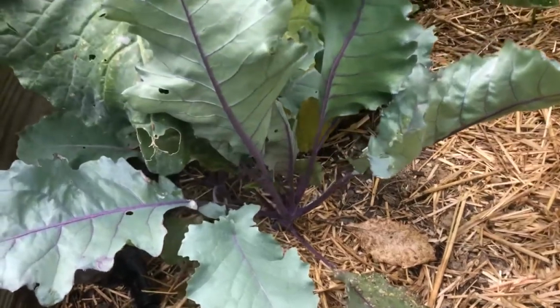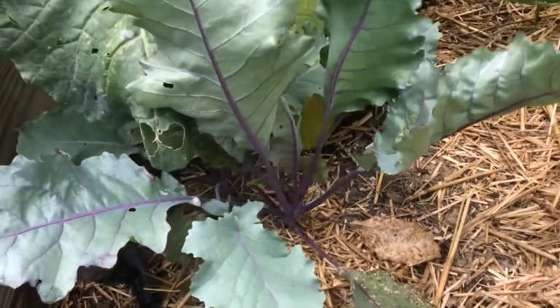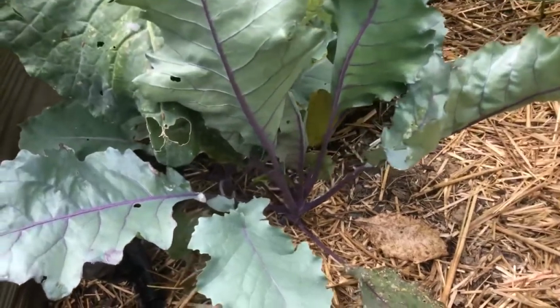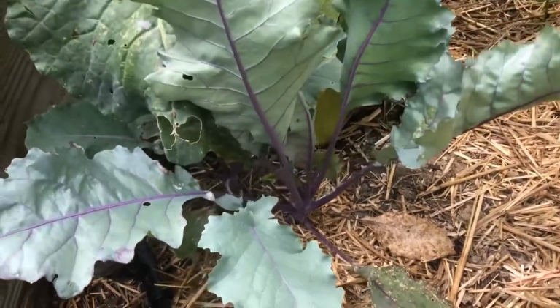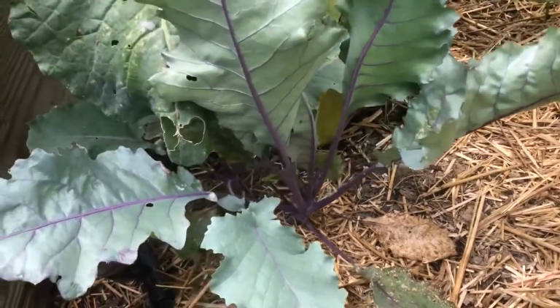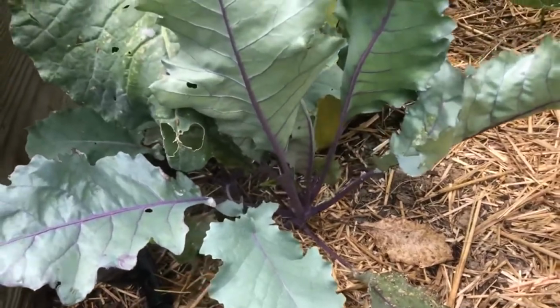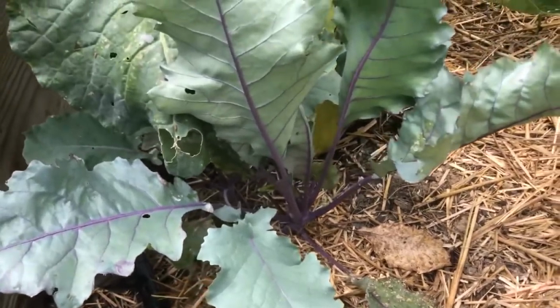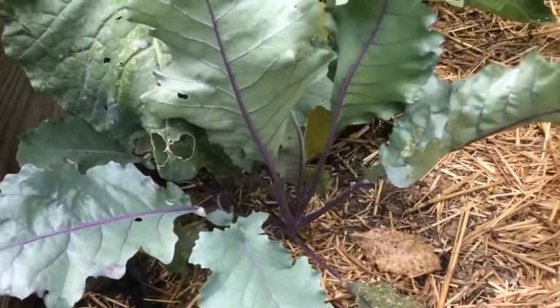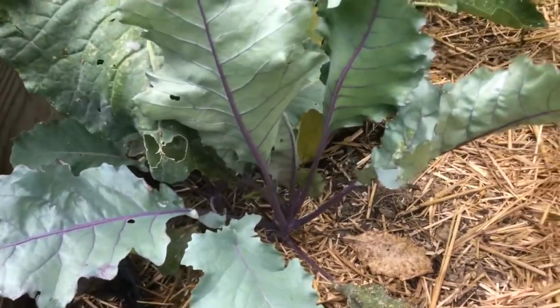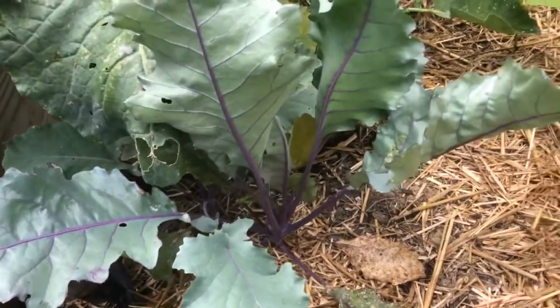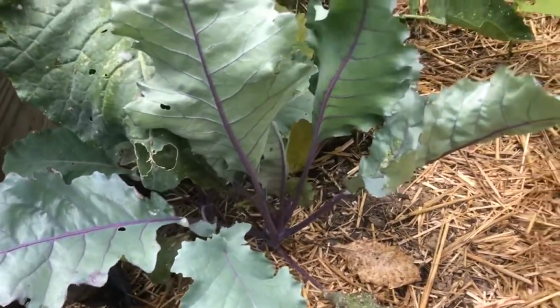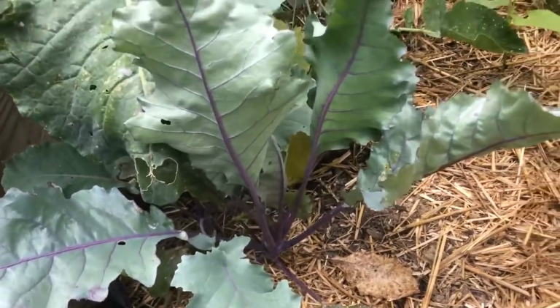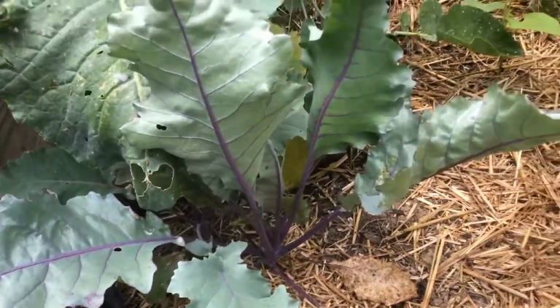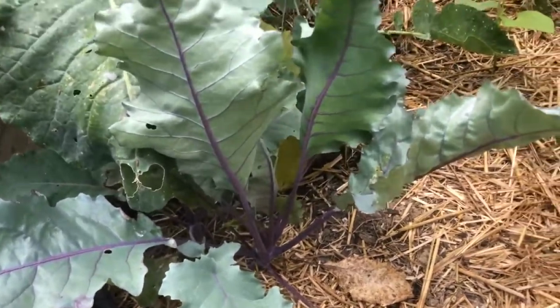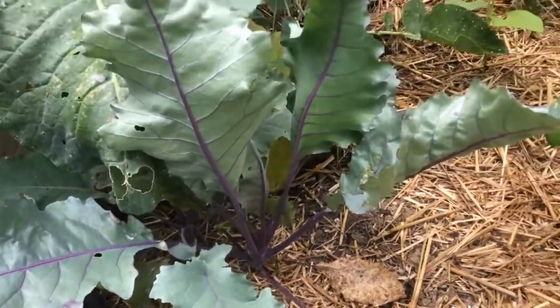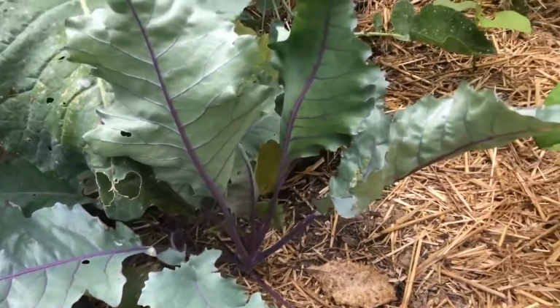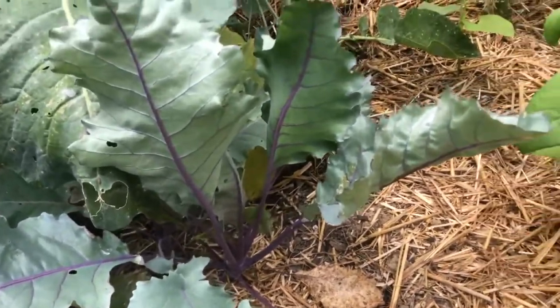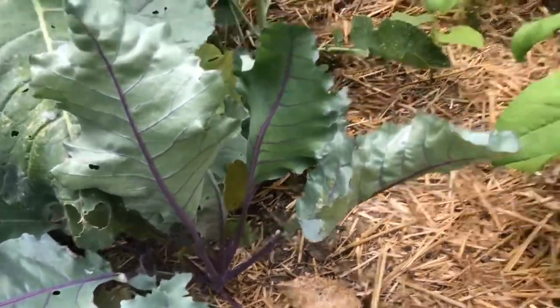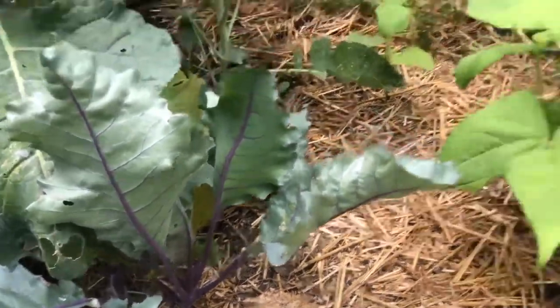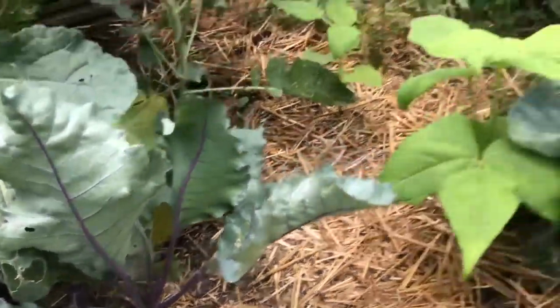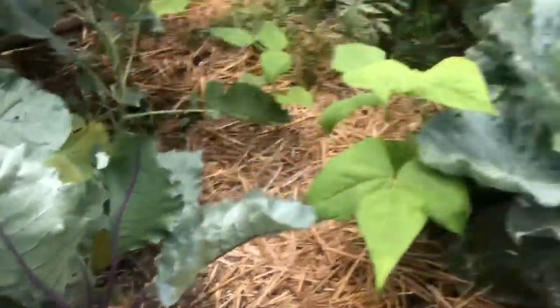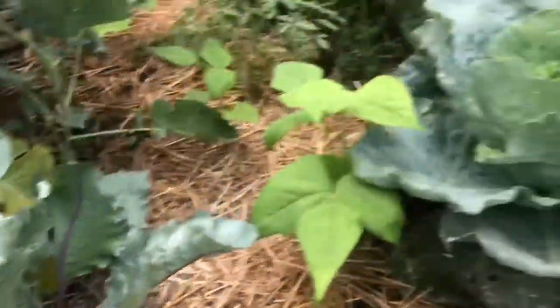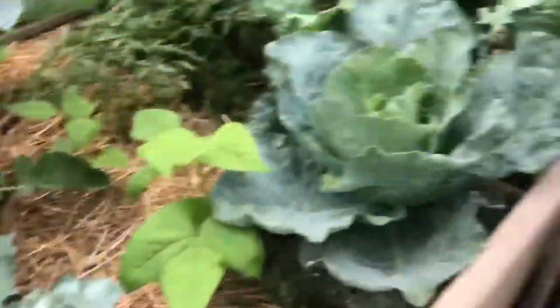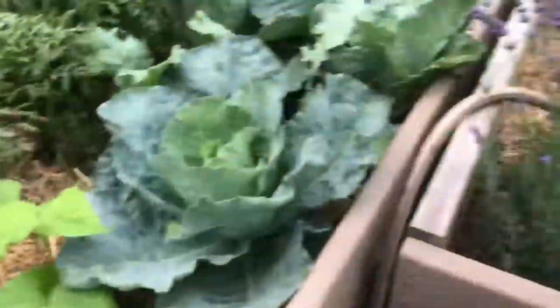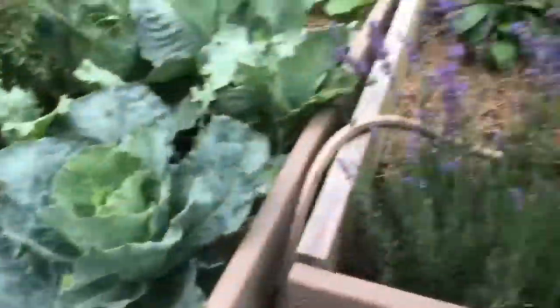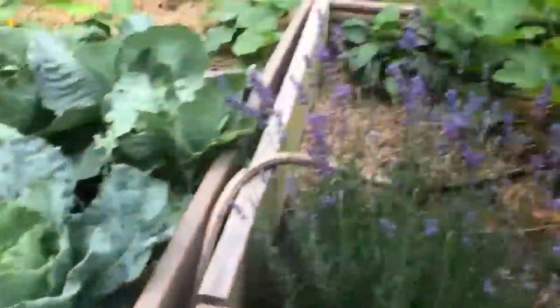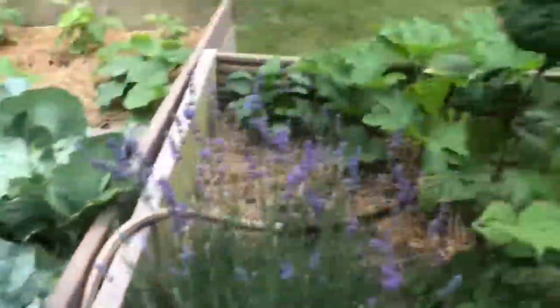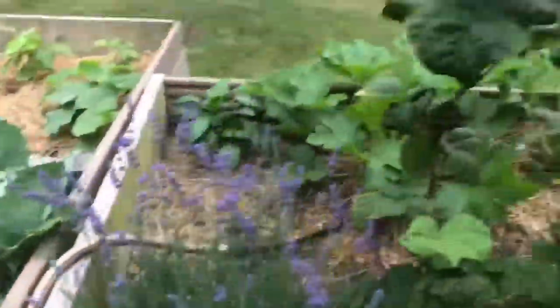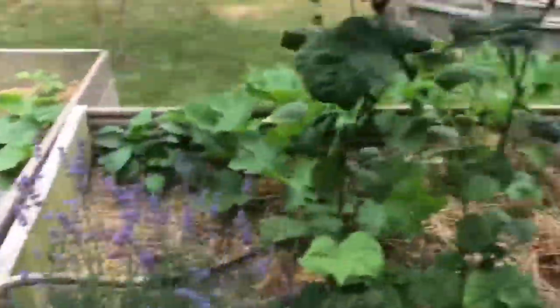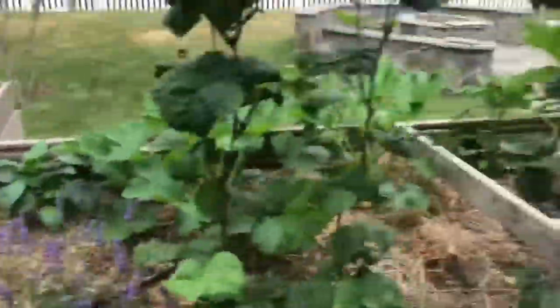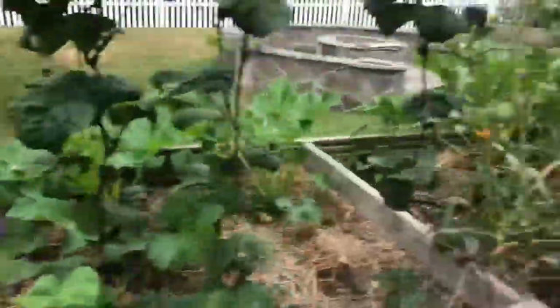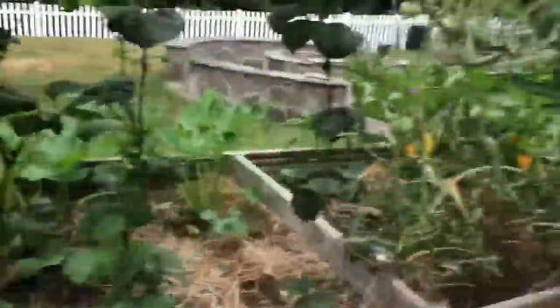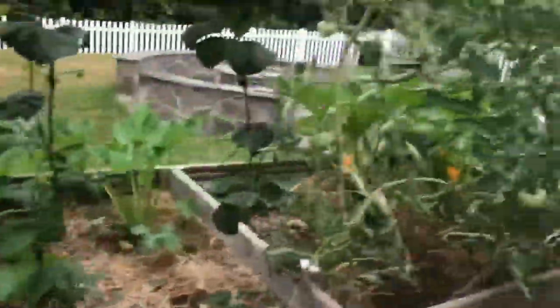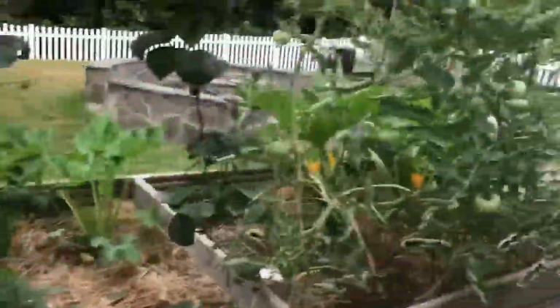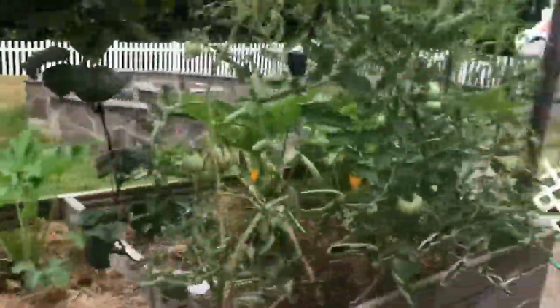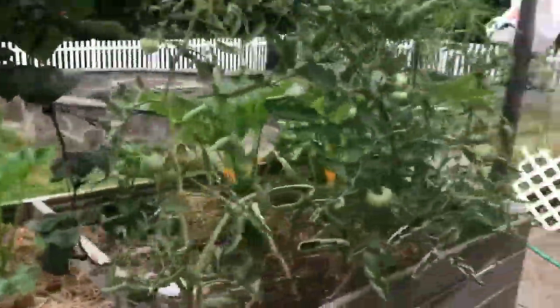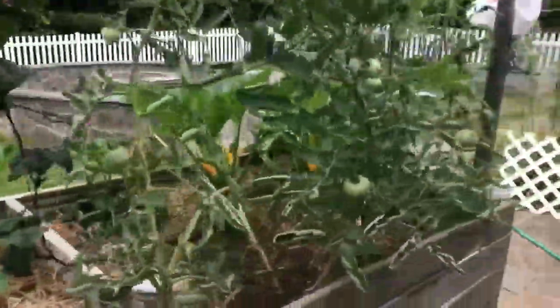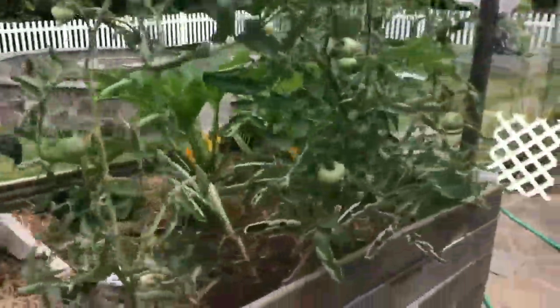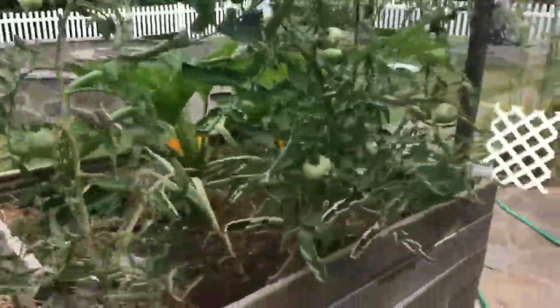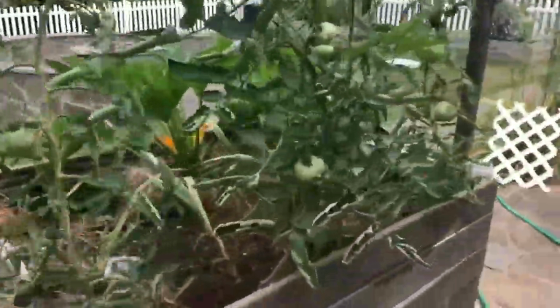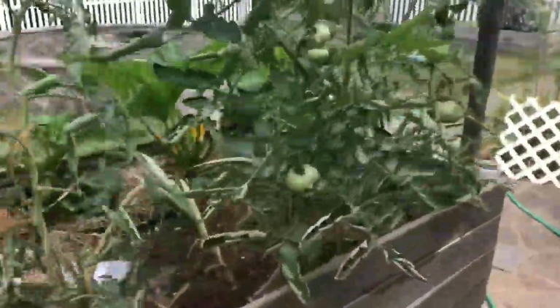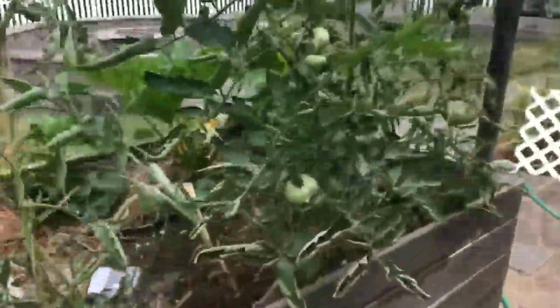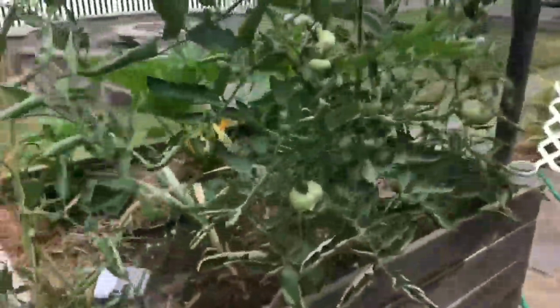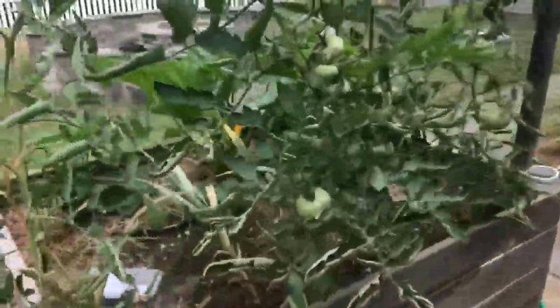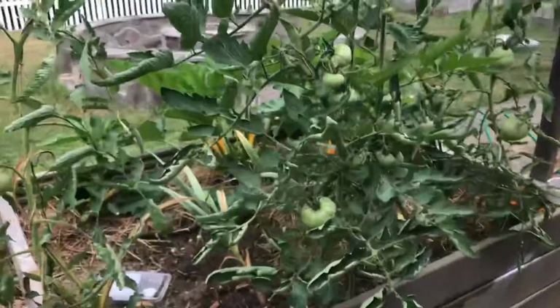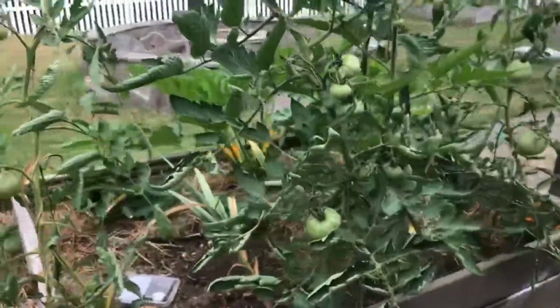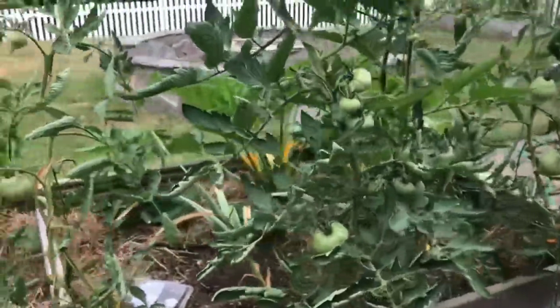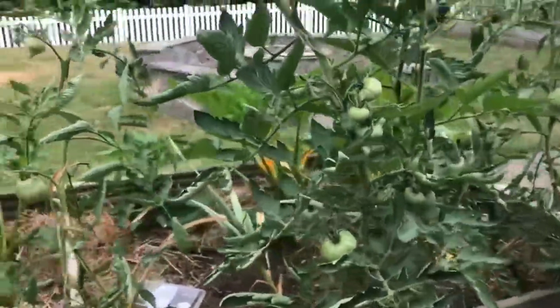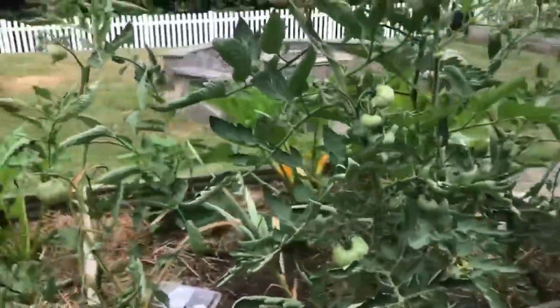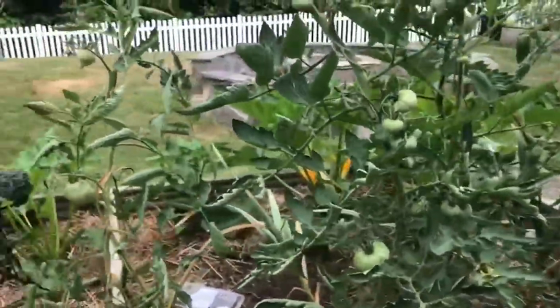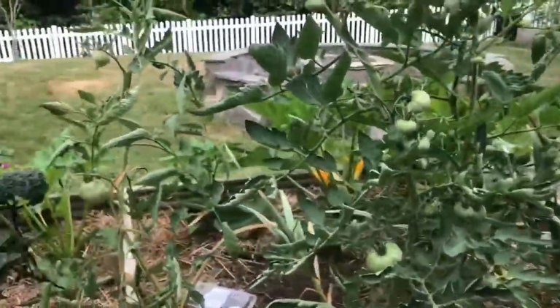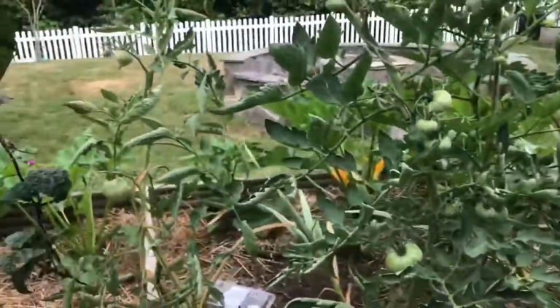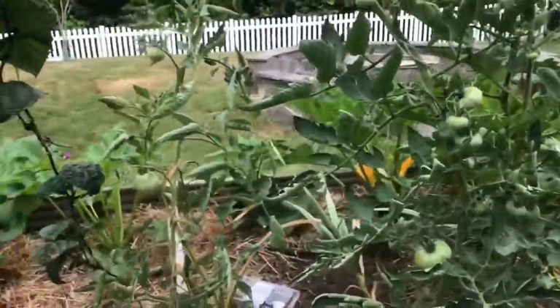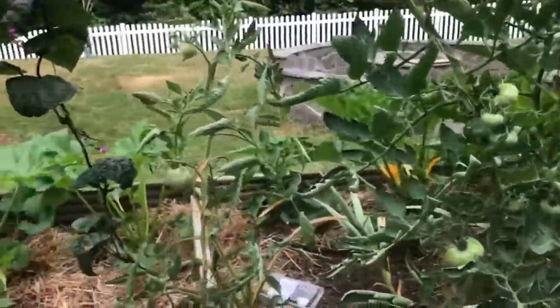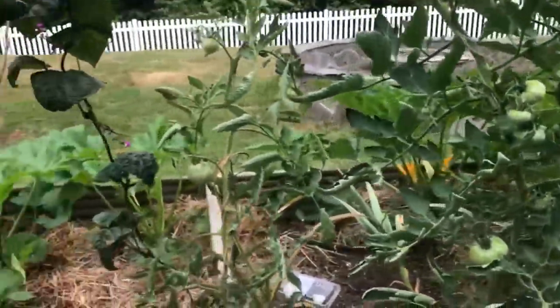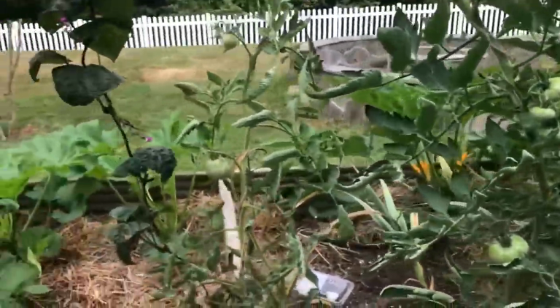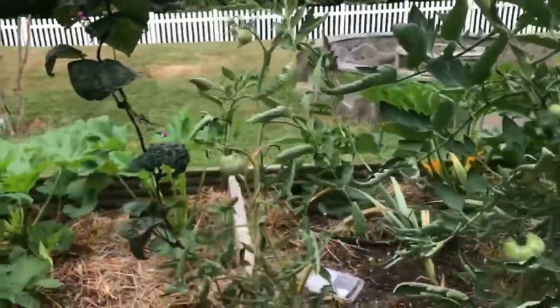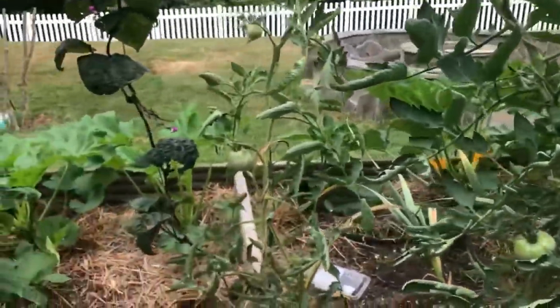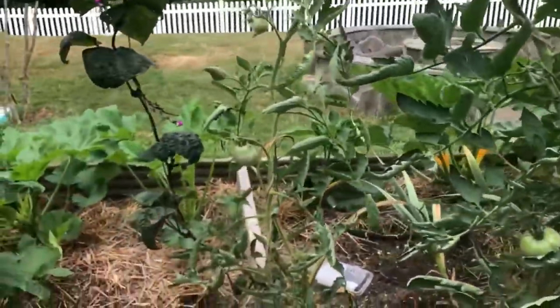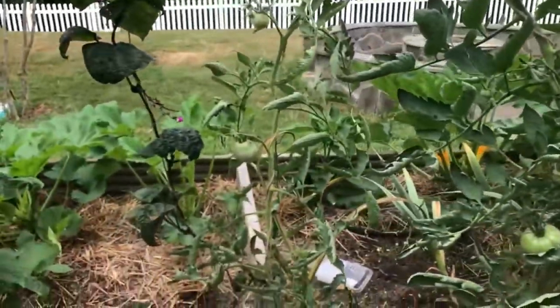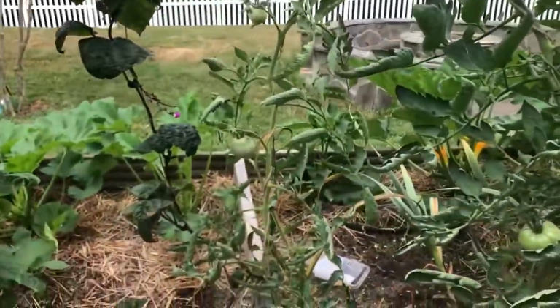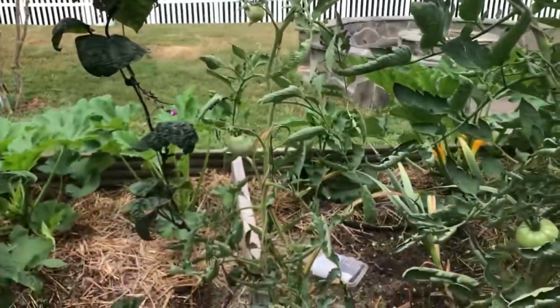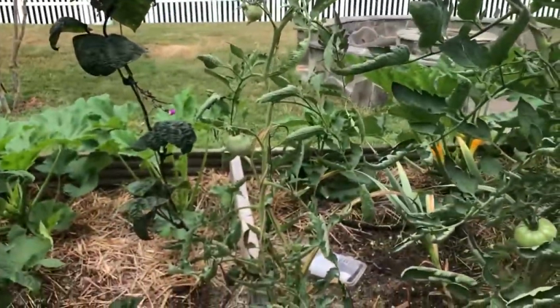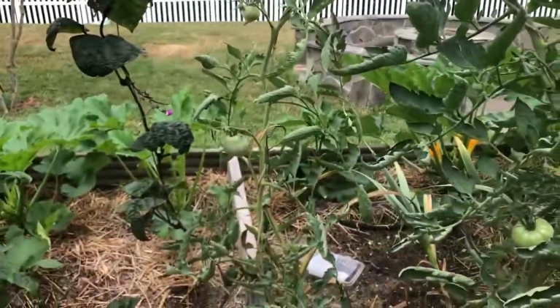The kohlrabi is doing okay — I don't know if I'm gonna get anything out of it but it's alive. Yeah, that's how our garden is doing. Thanks for watching.